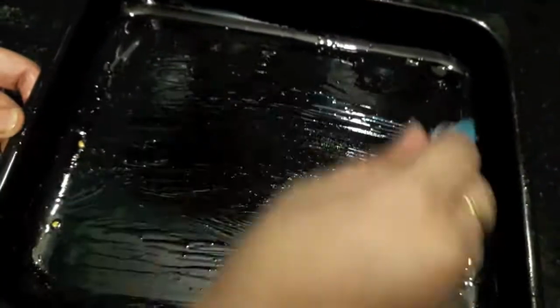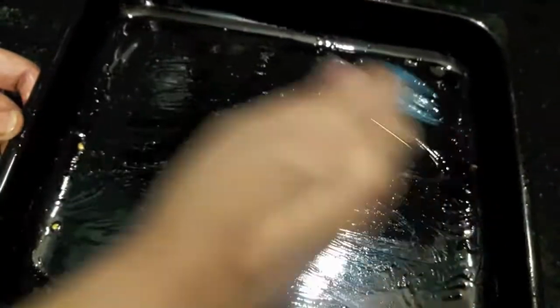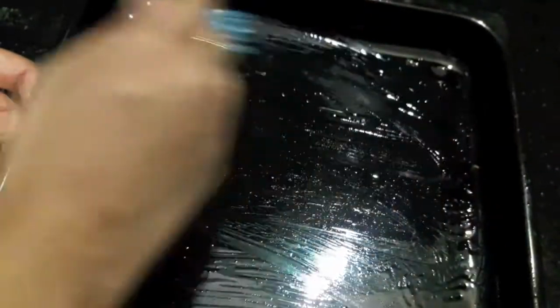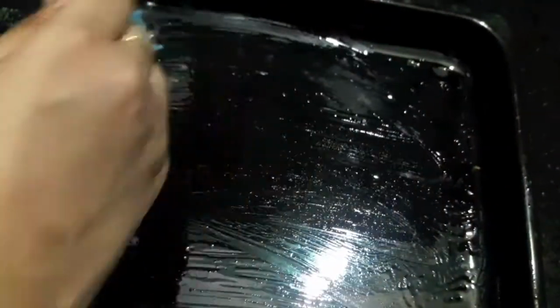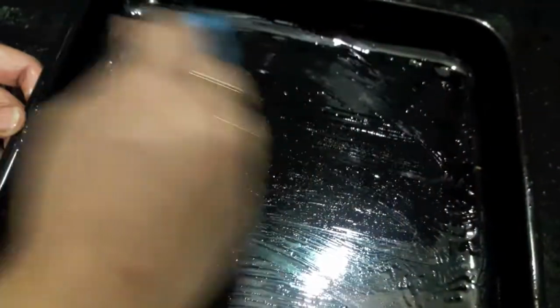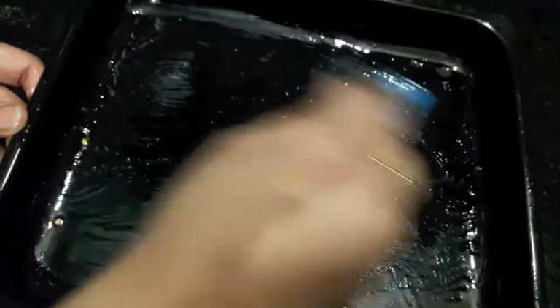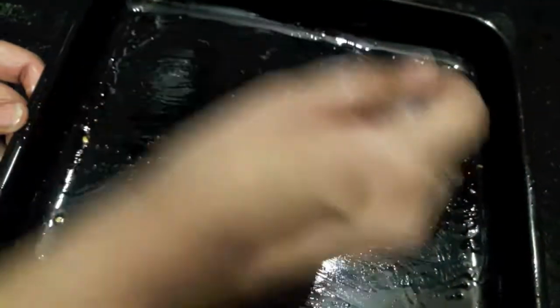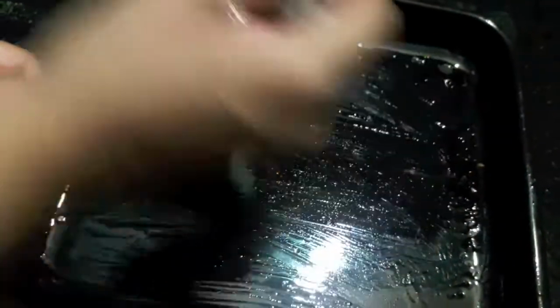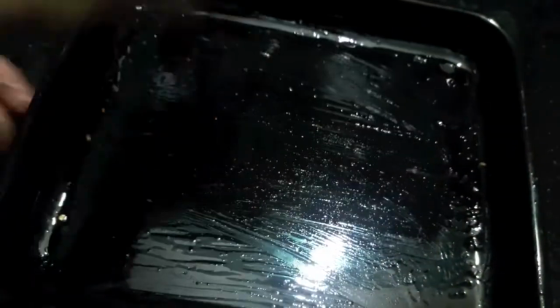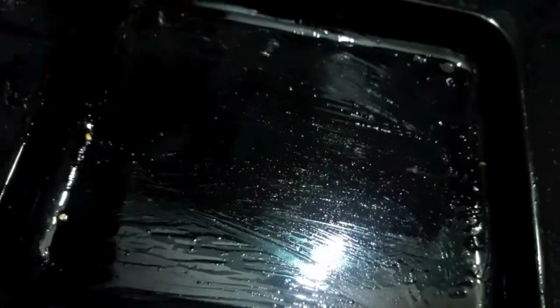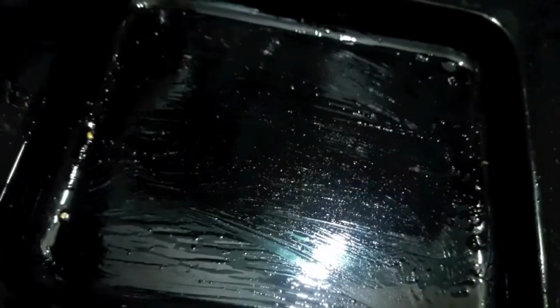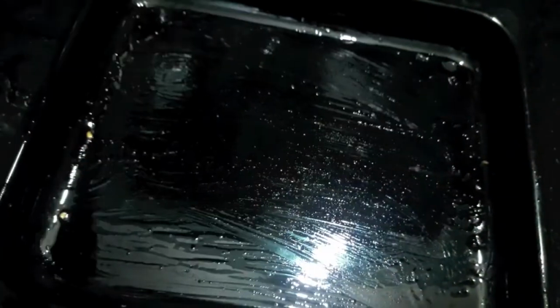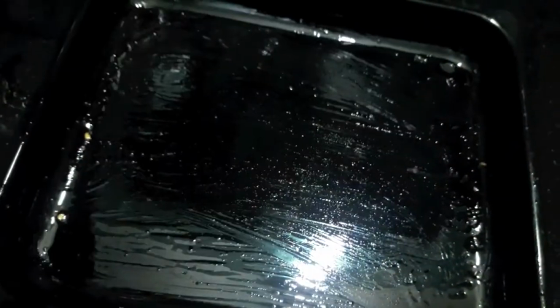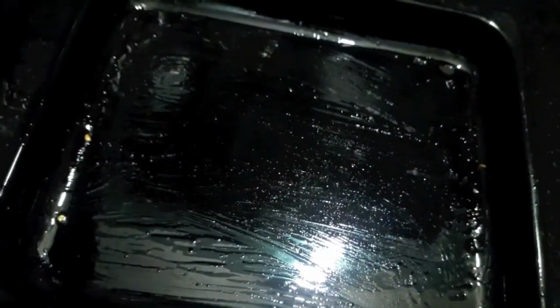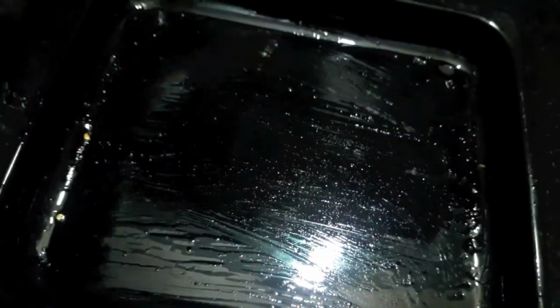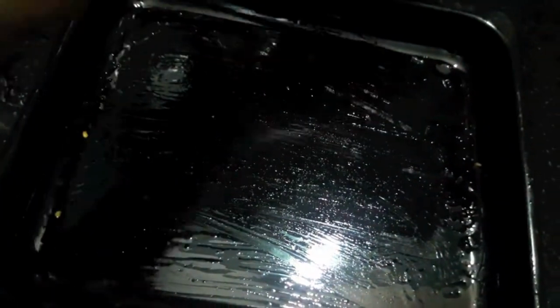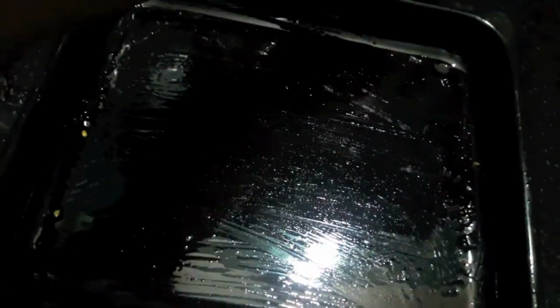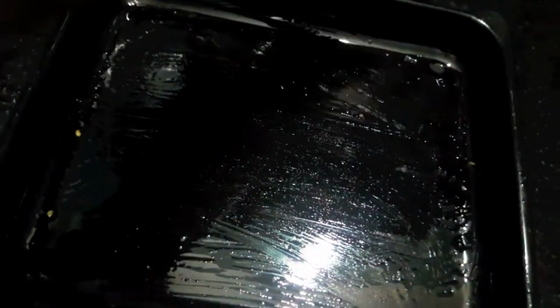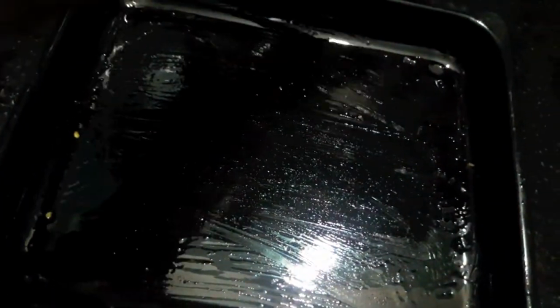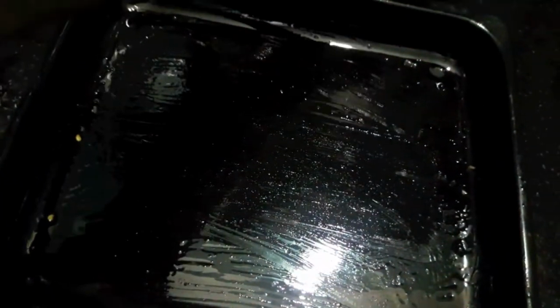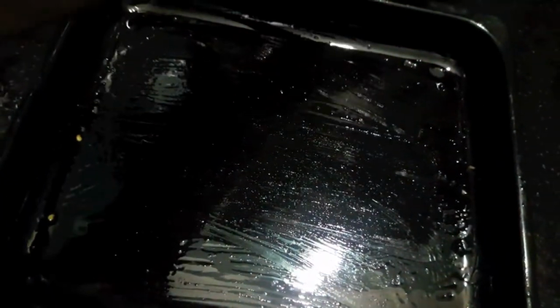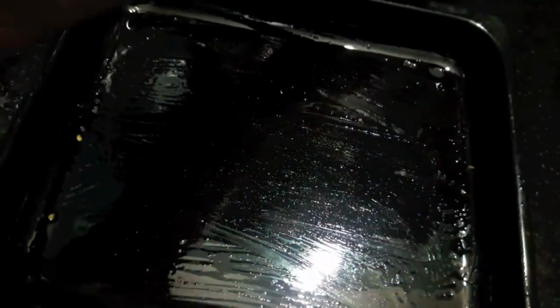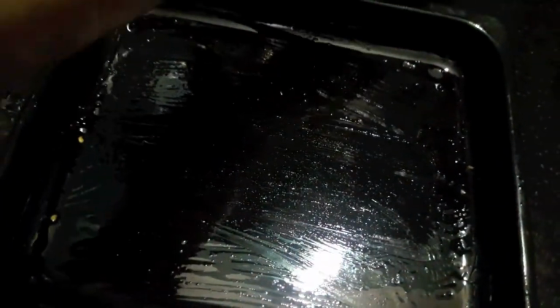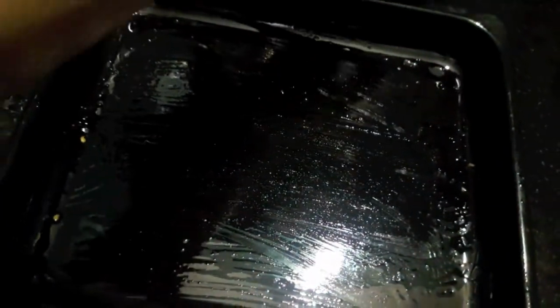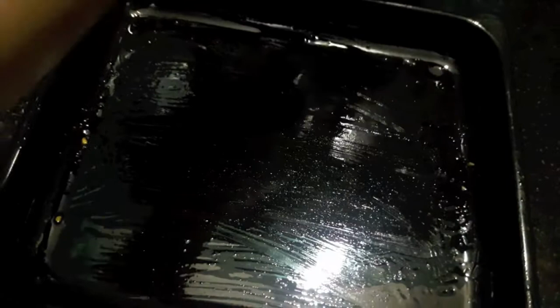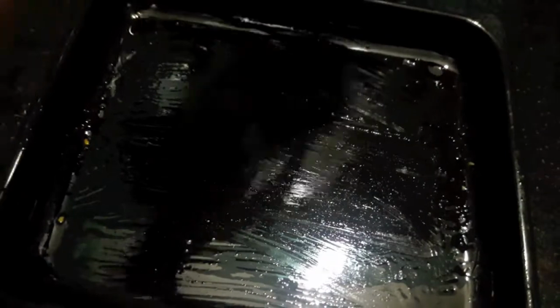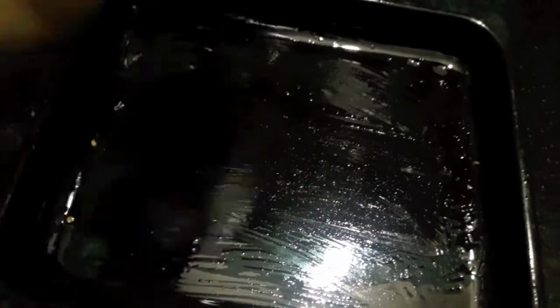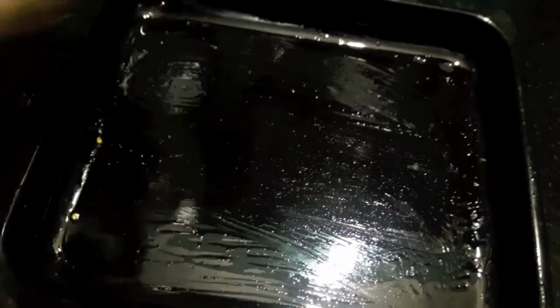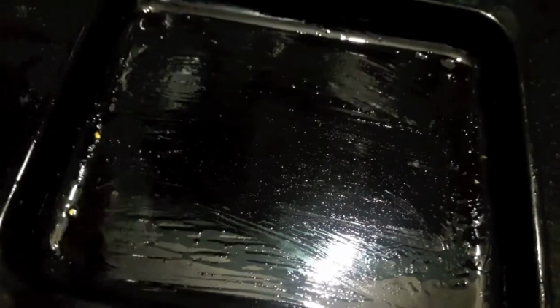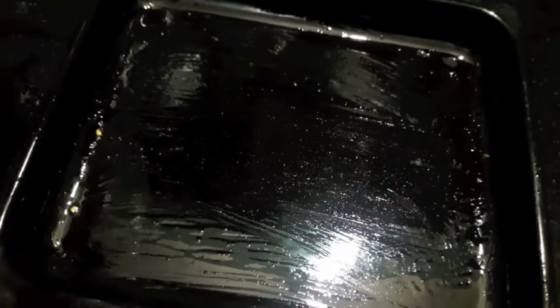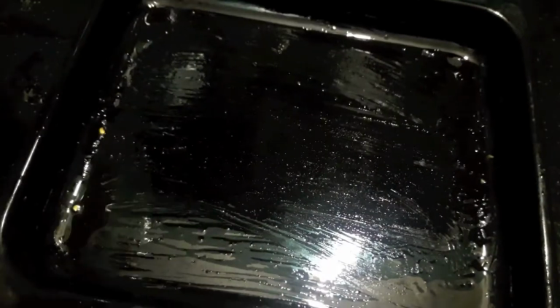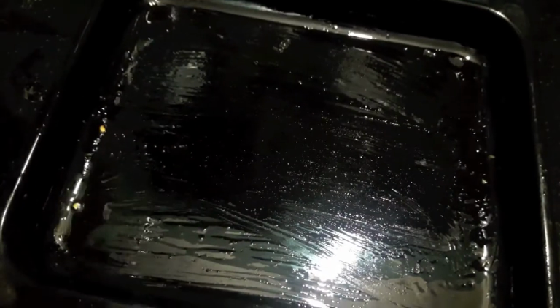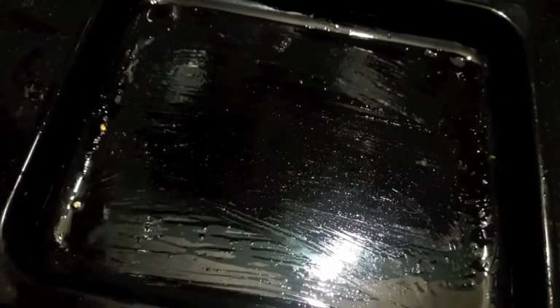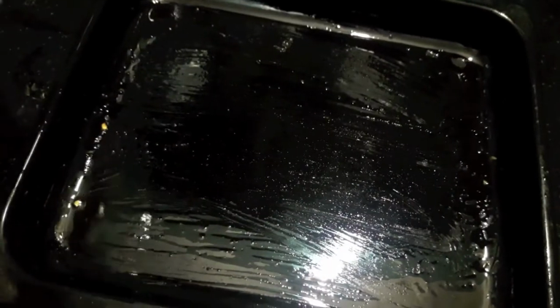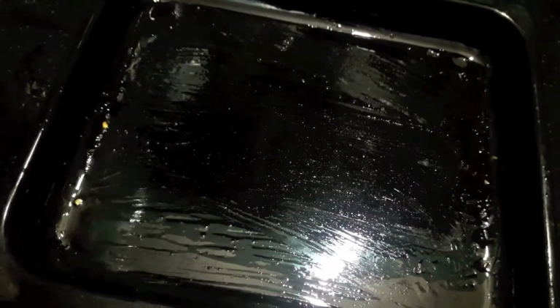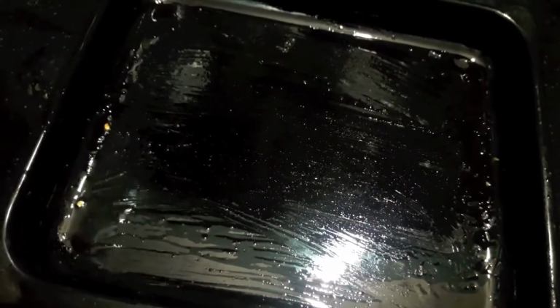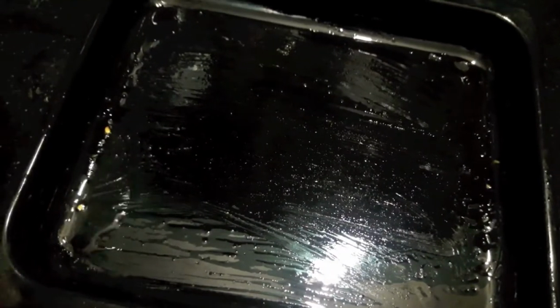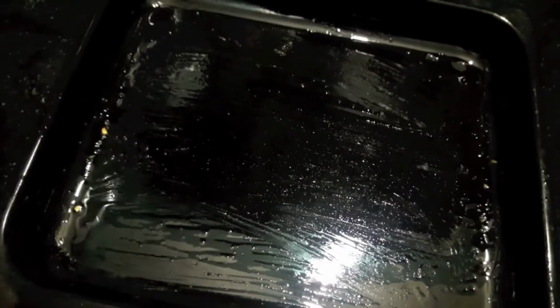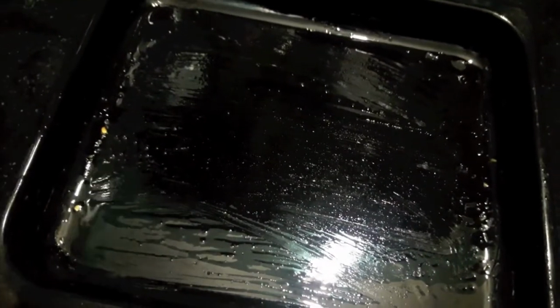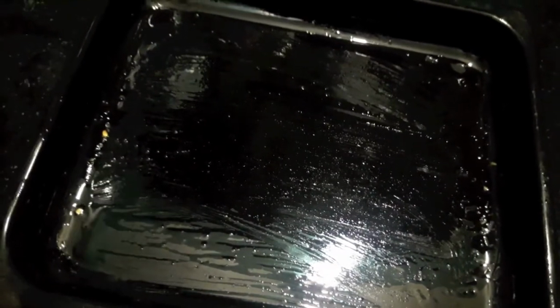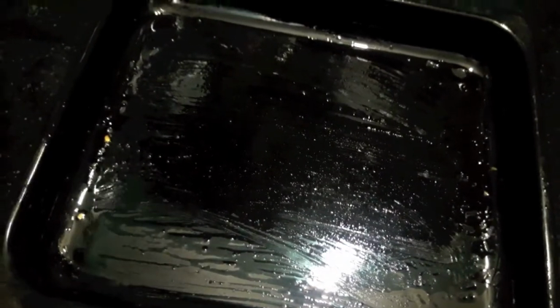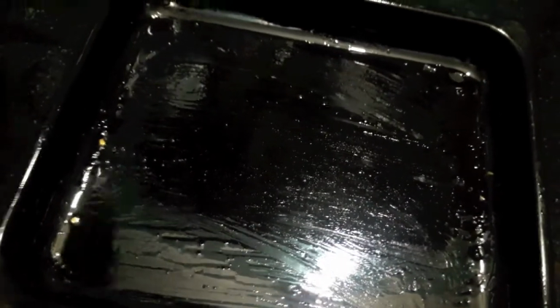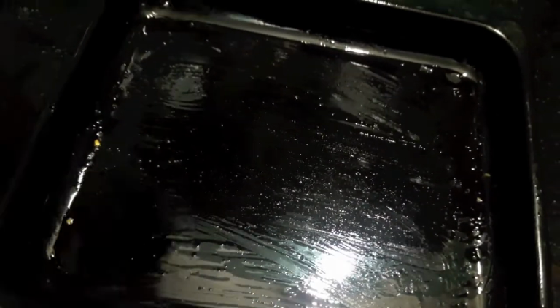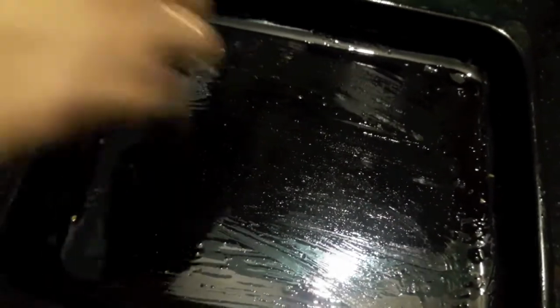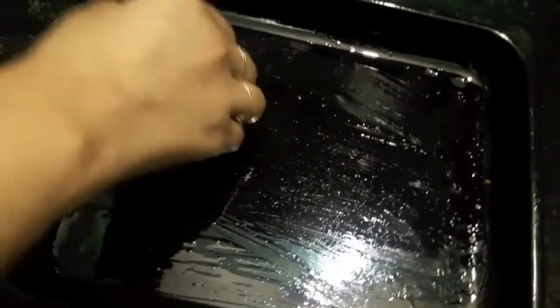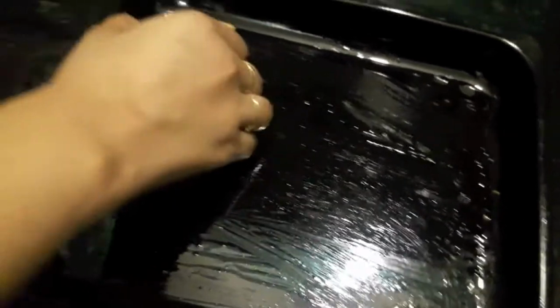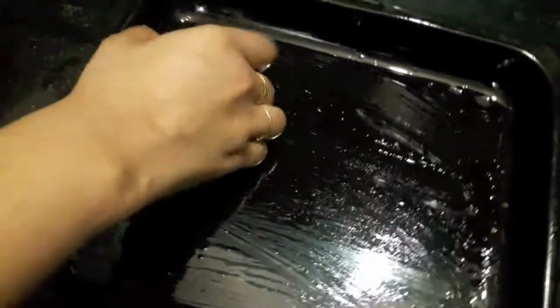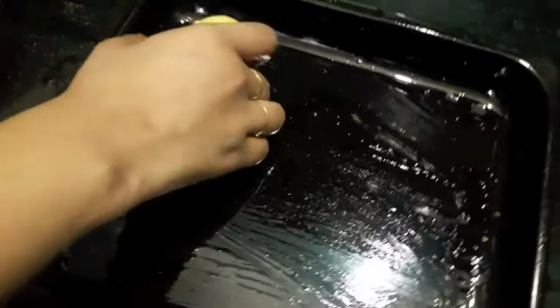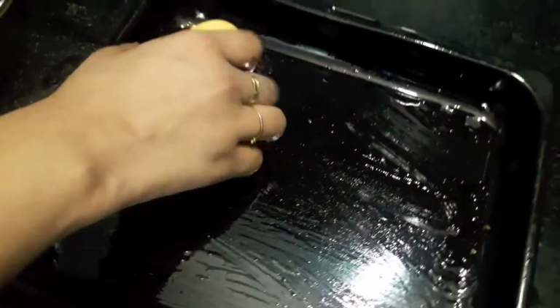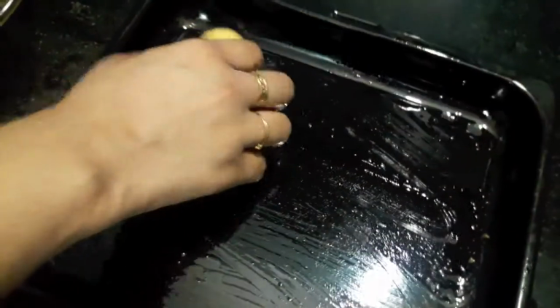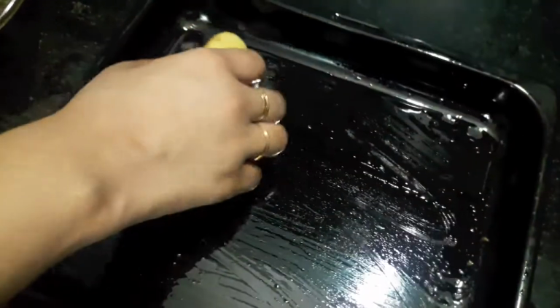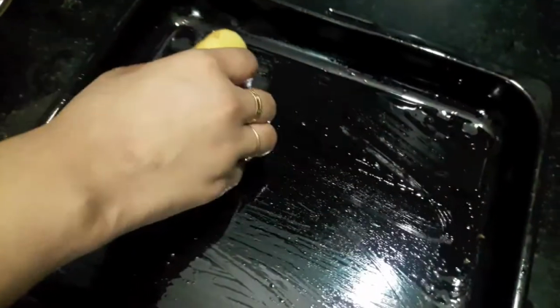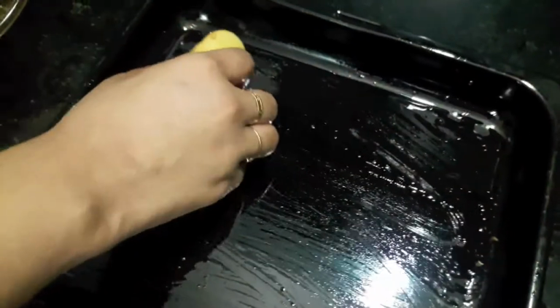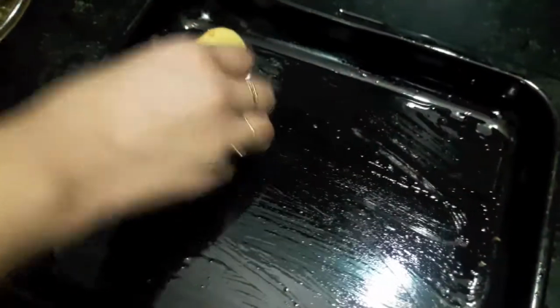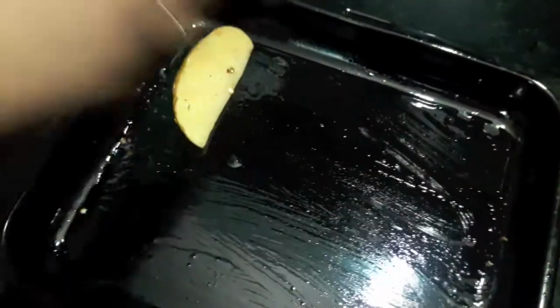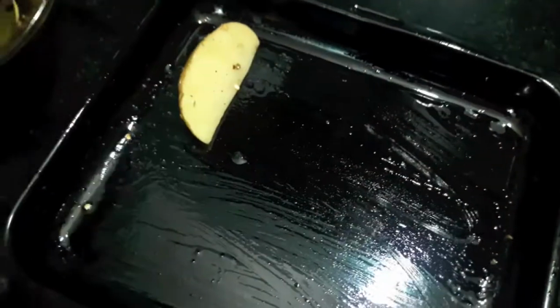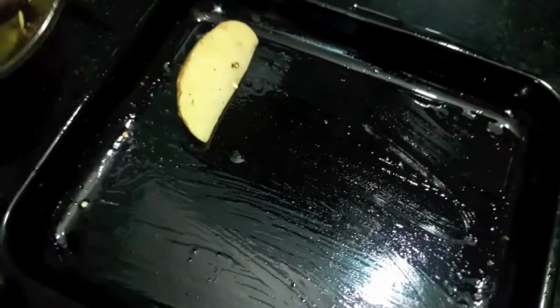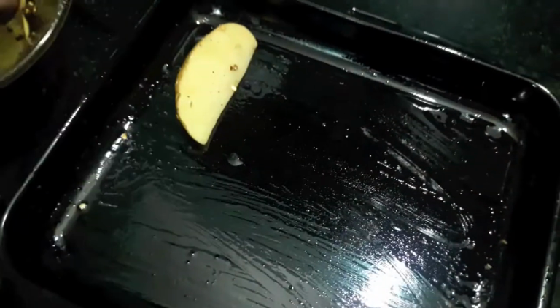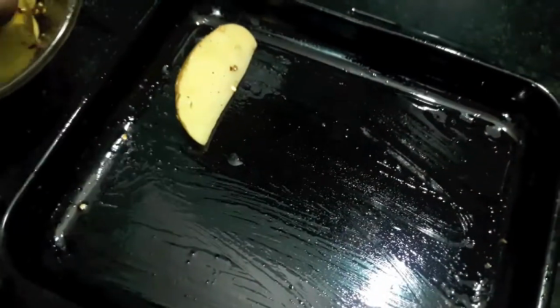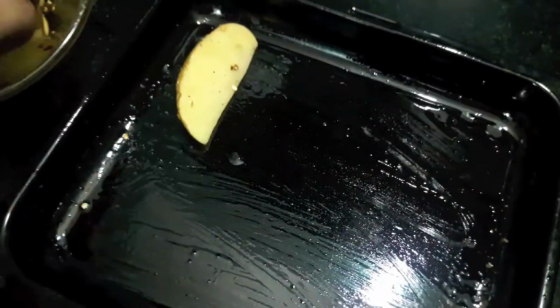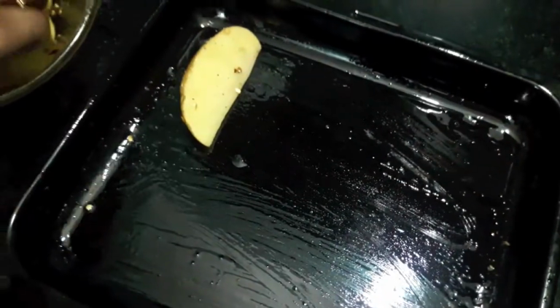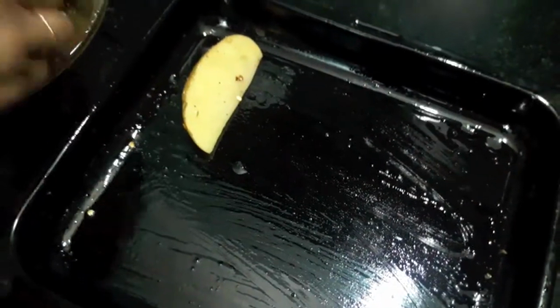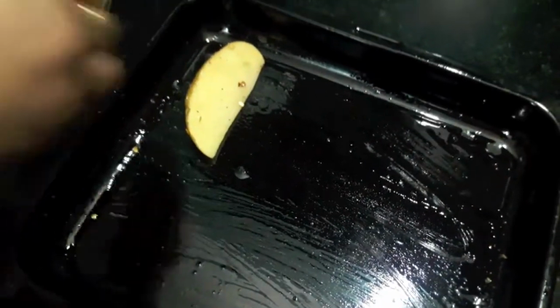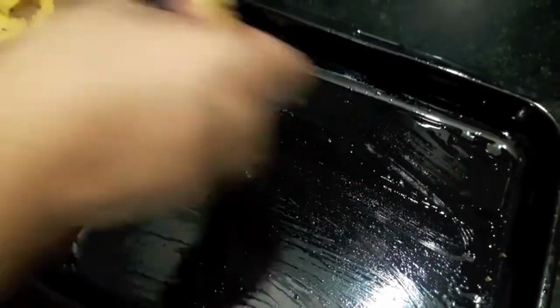Grease the baking tray with oil and then place the potato wedges over it.